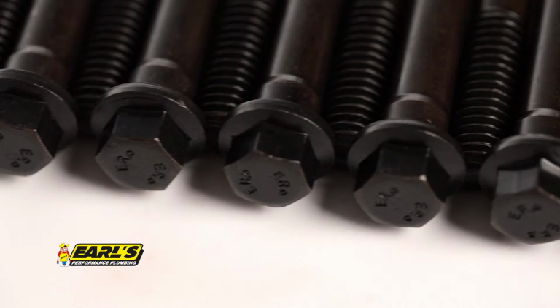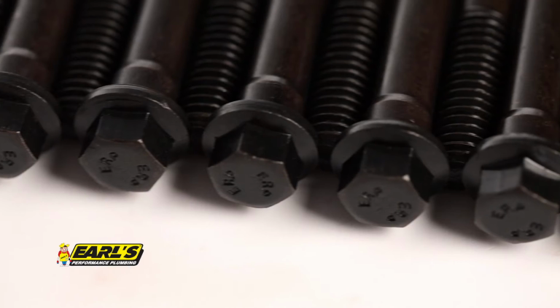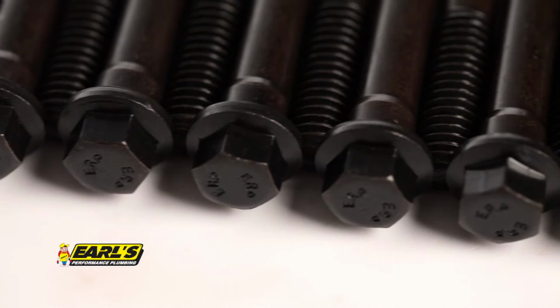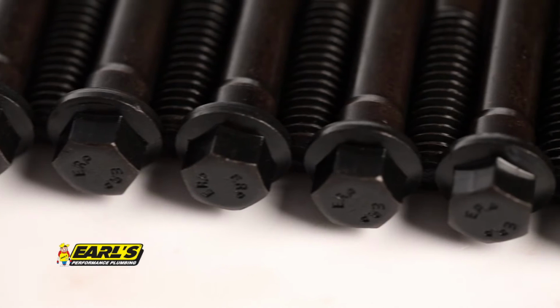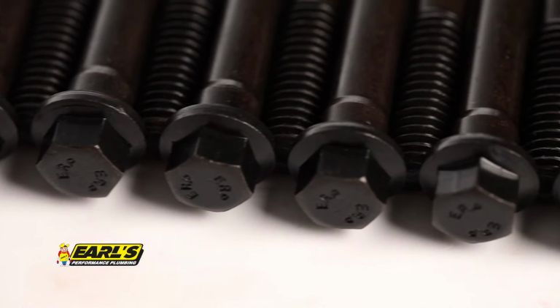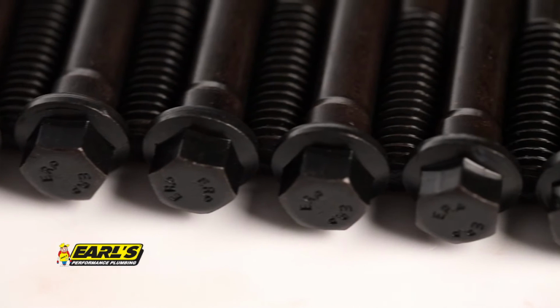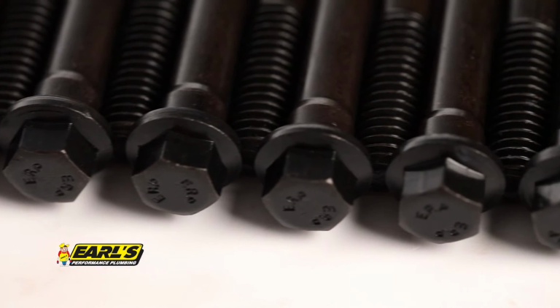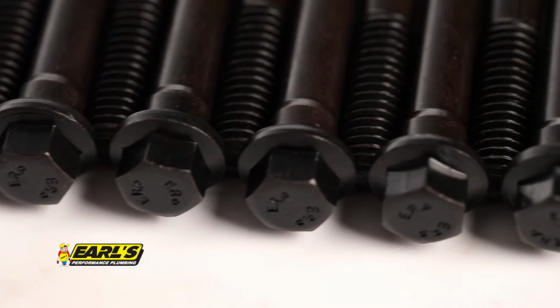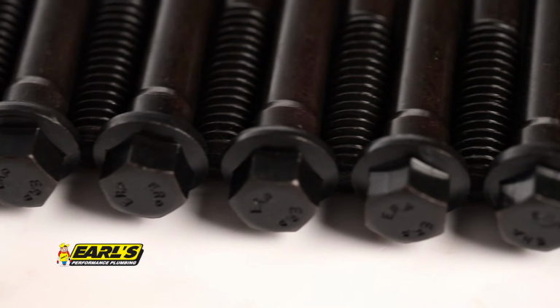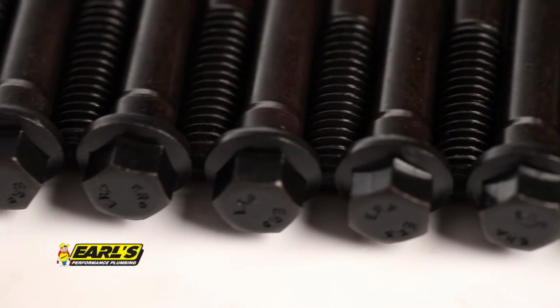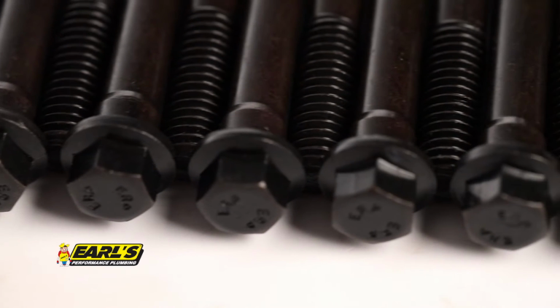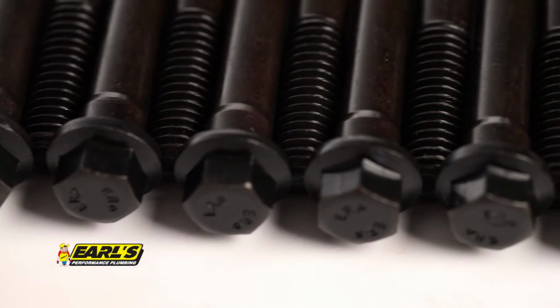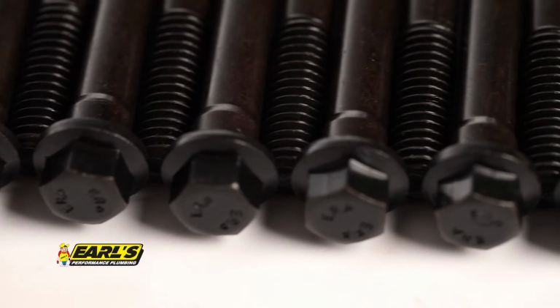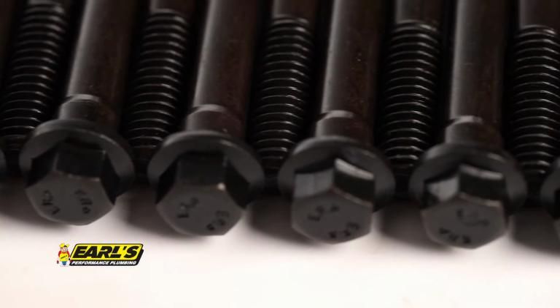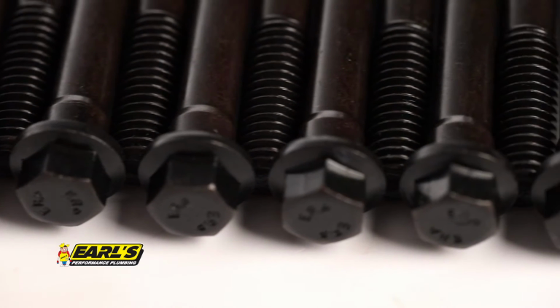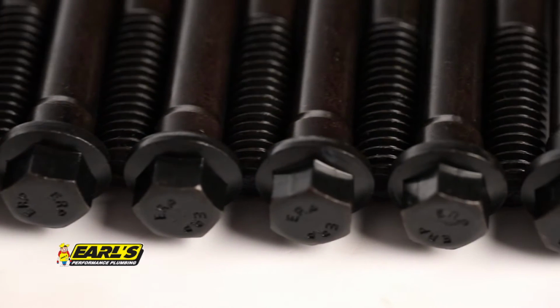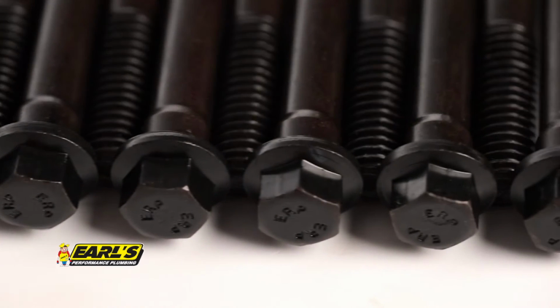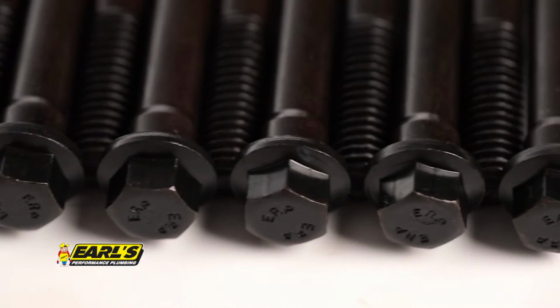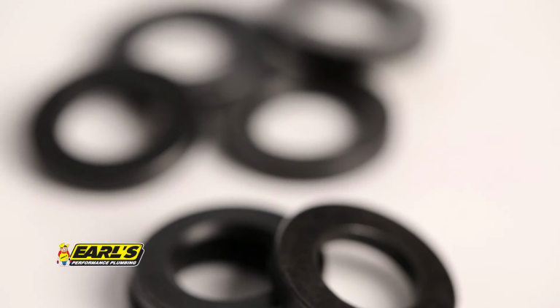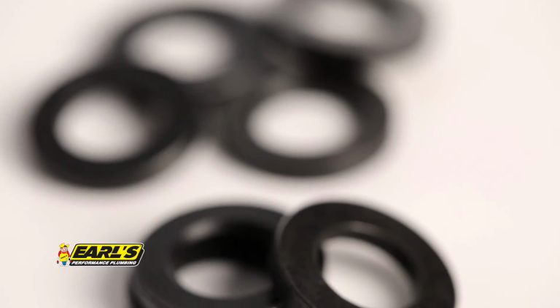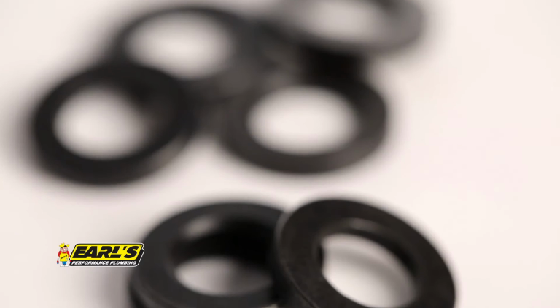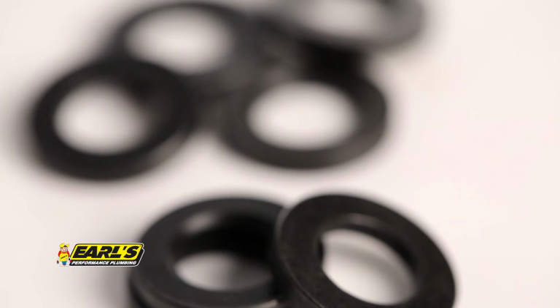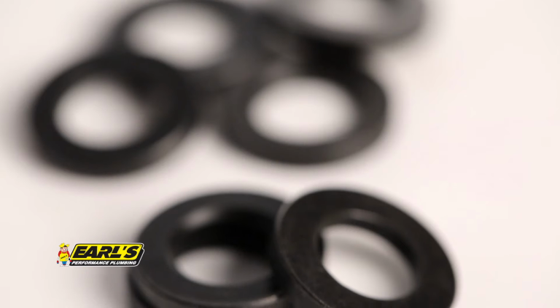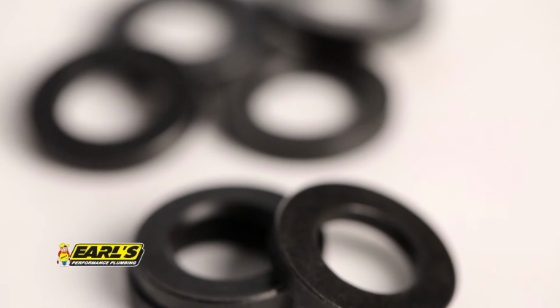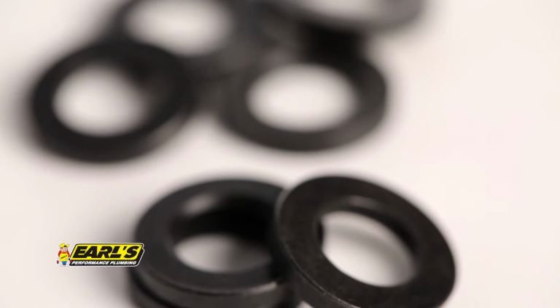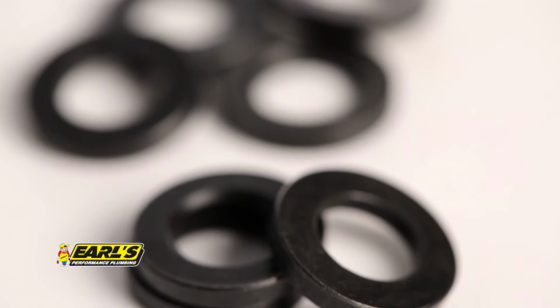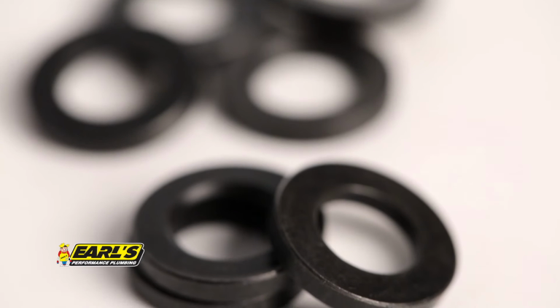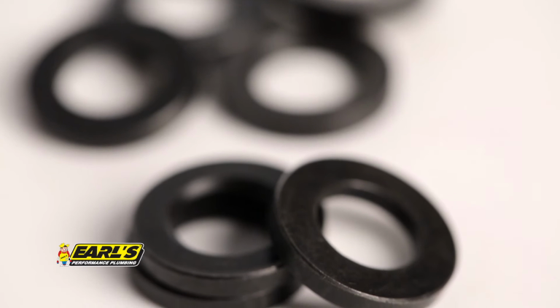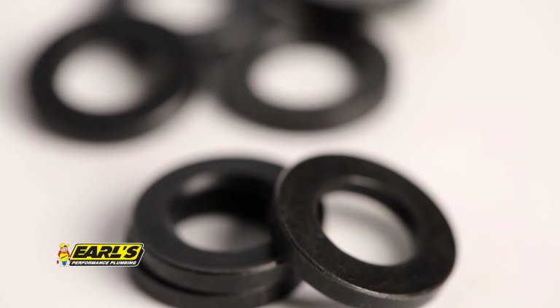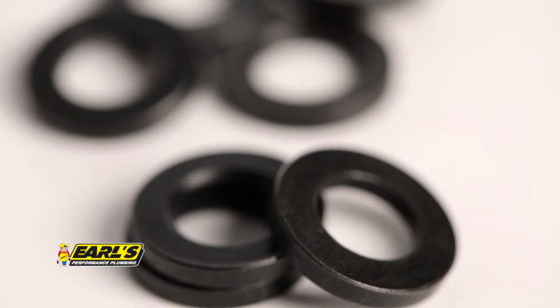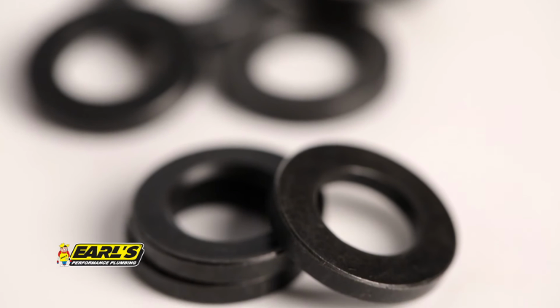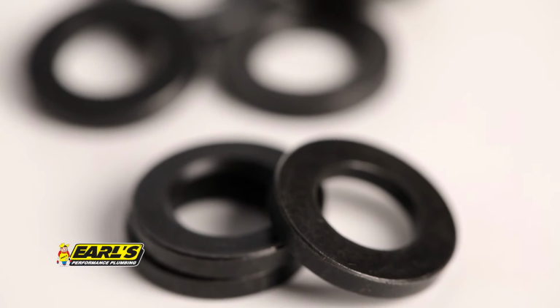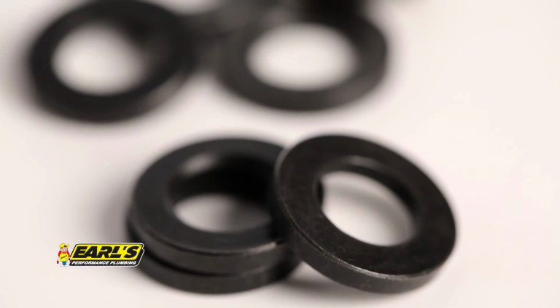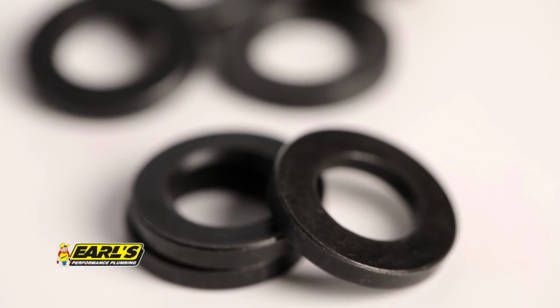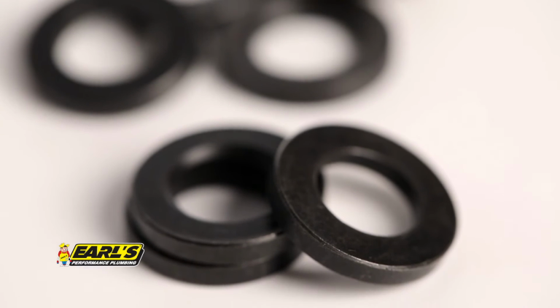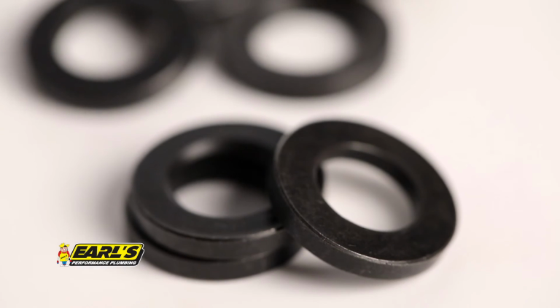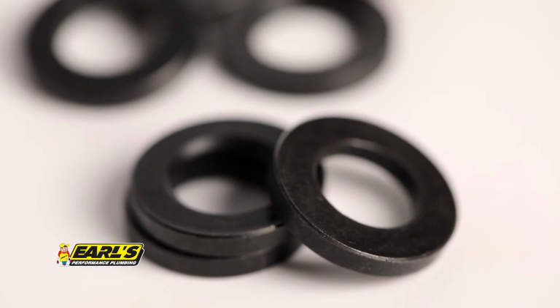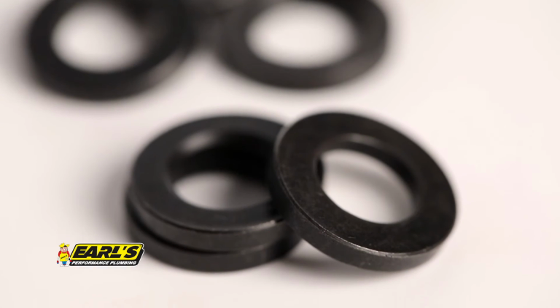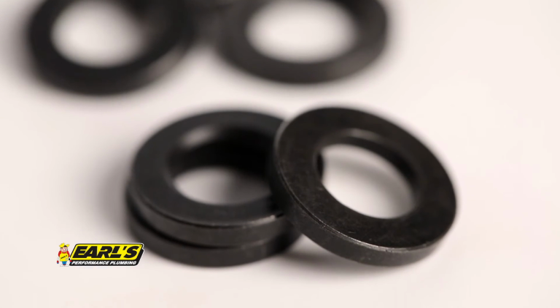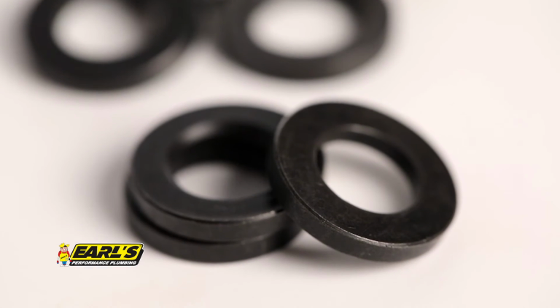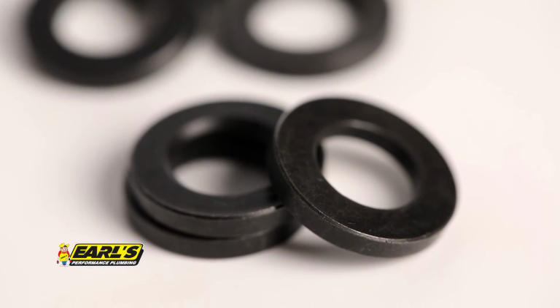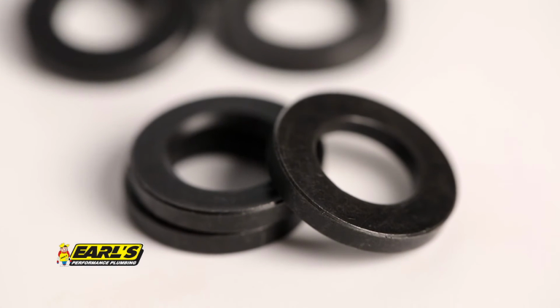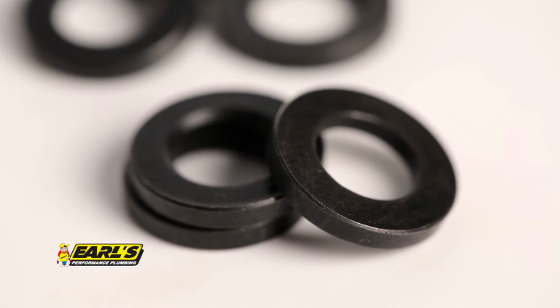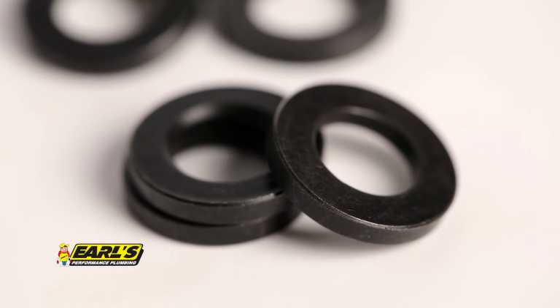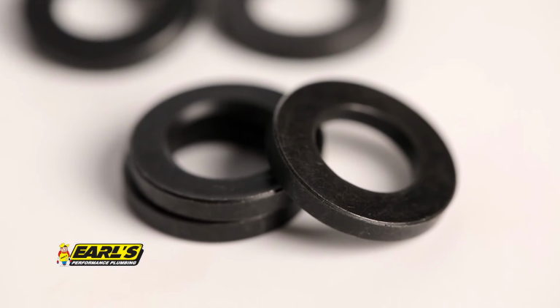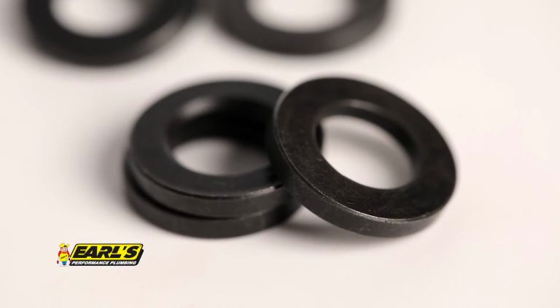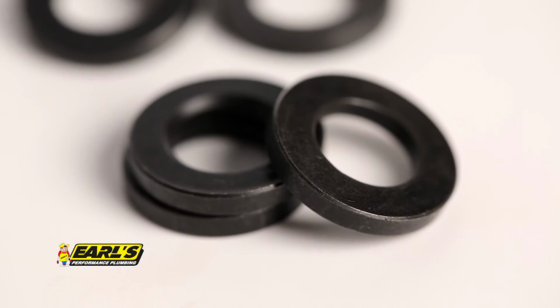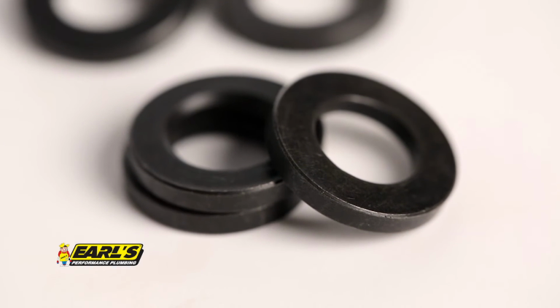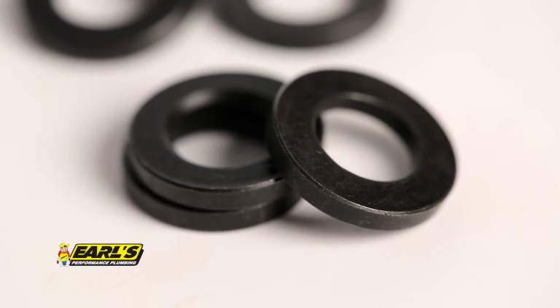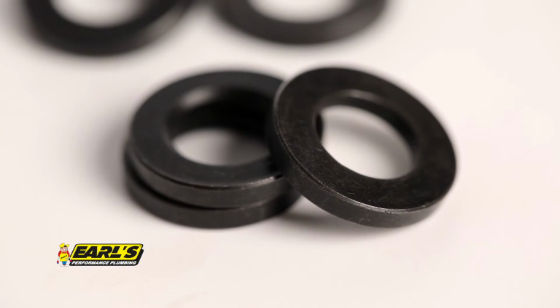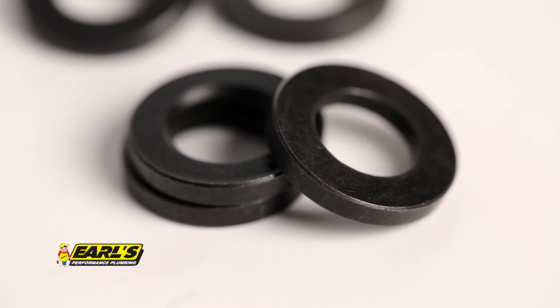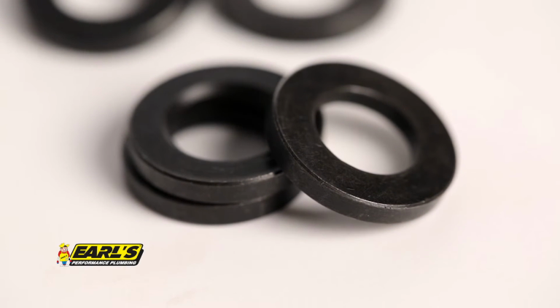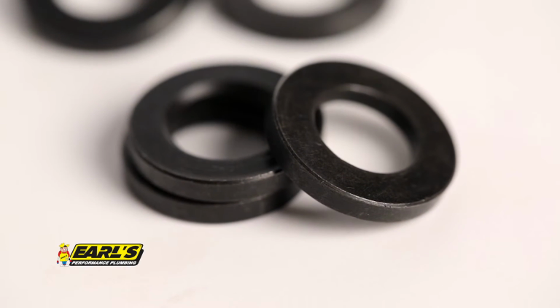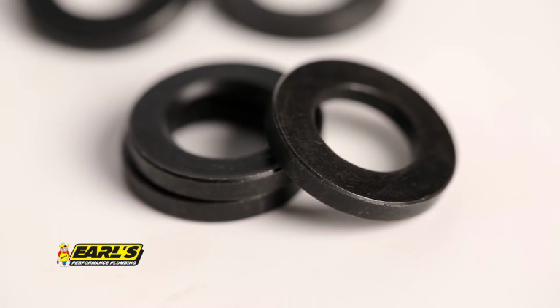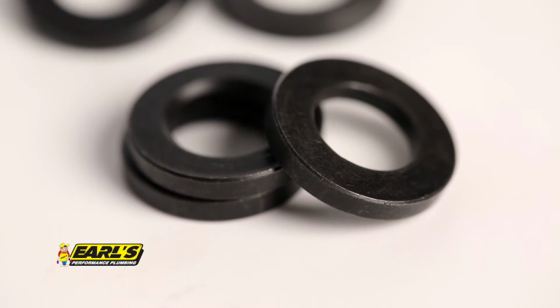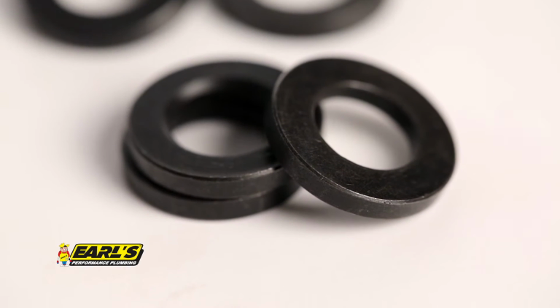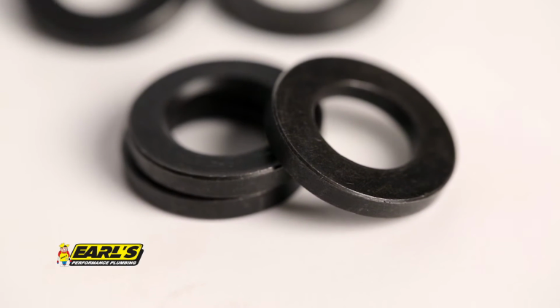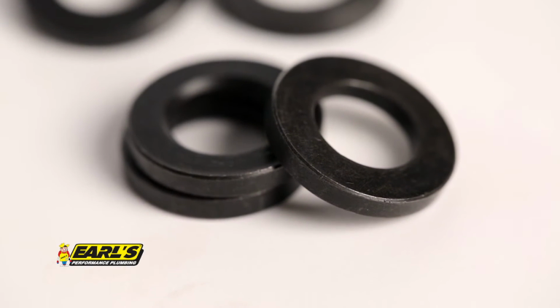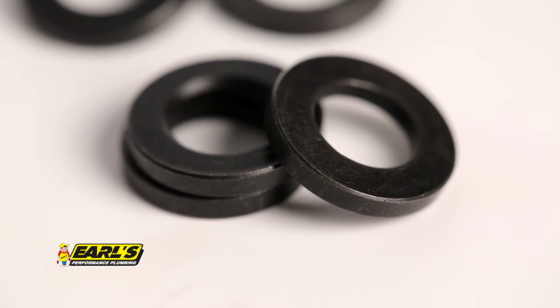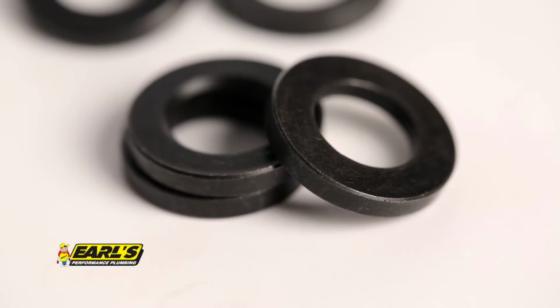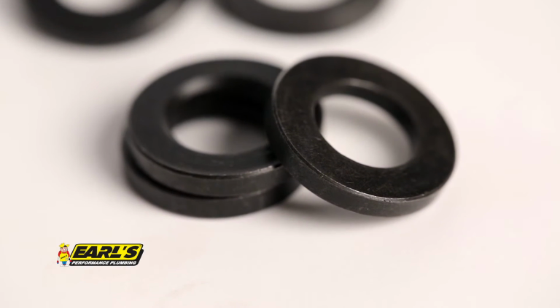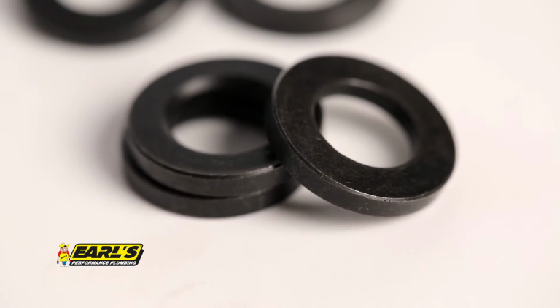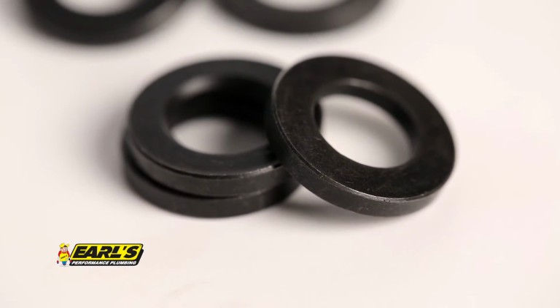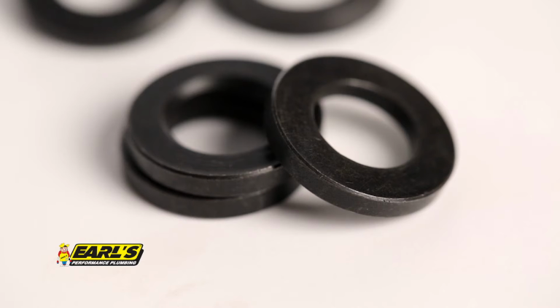The wide flange bolt heads and extra thick chromoly washers provide additional clamping support for even load distribution and more accurate torque readings.